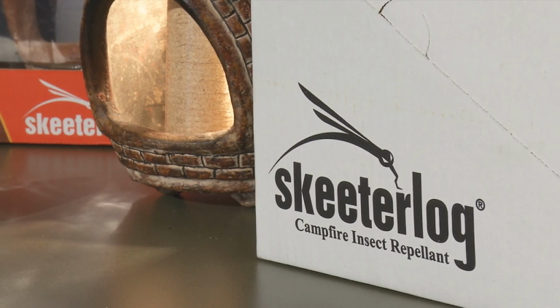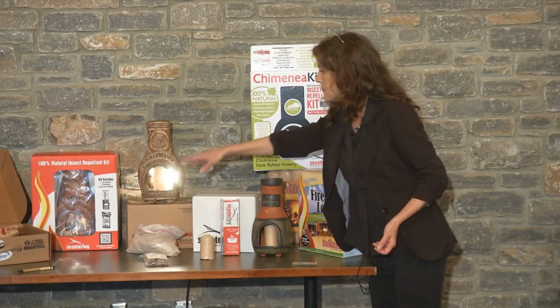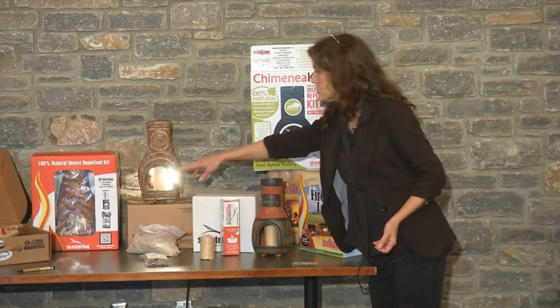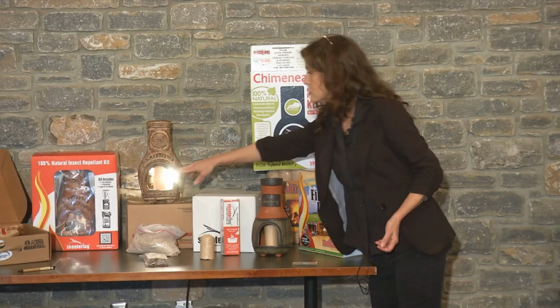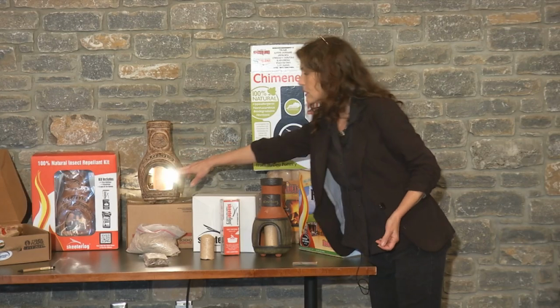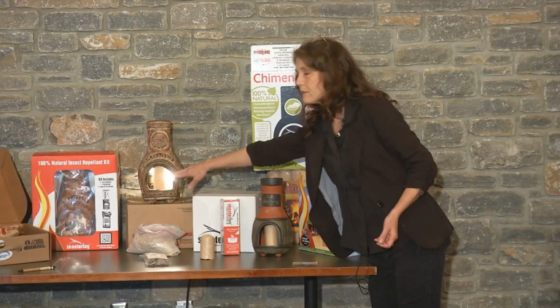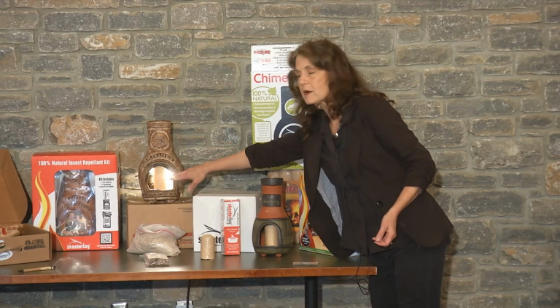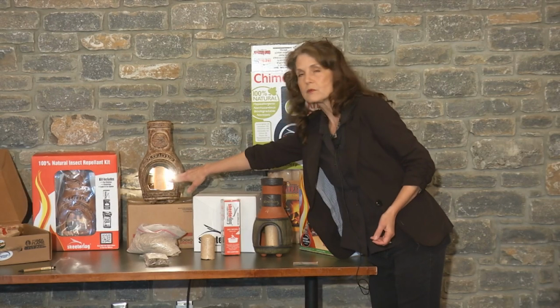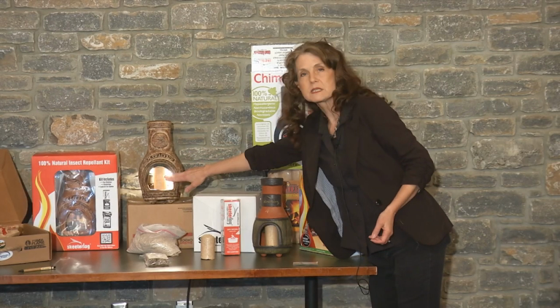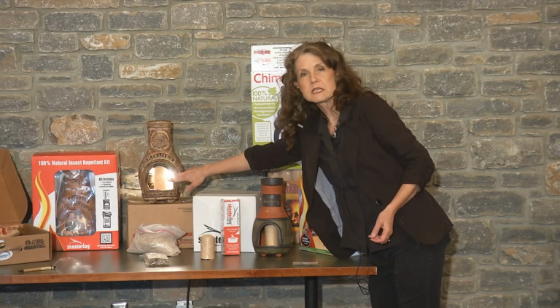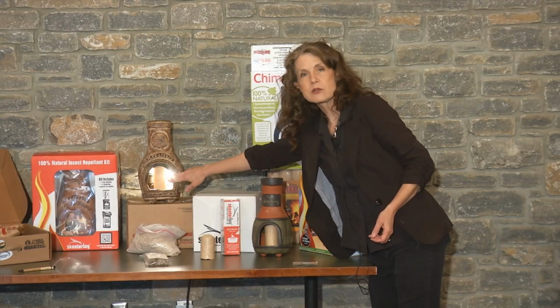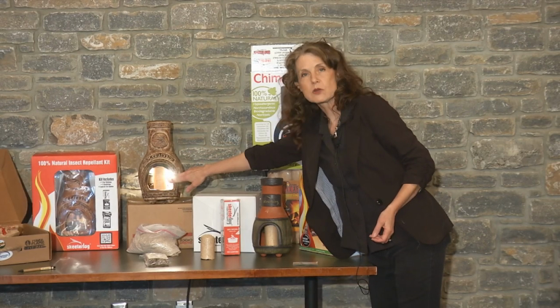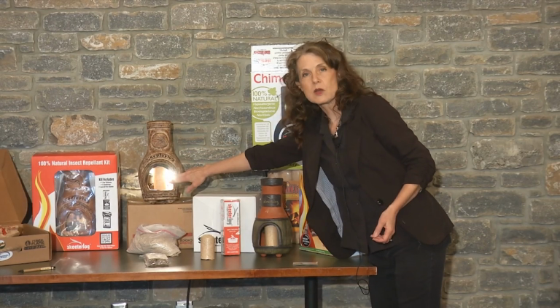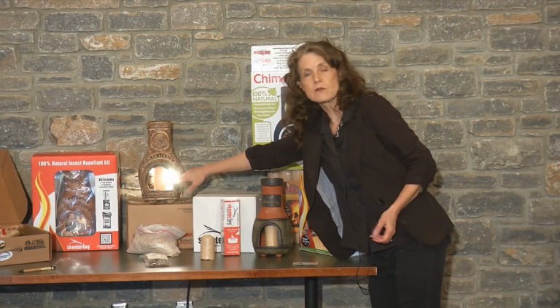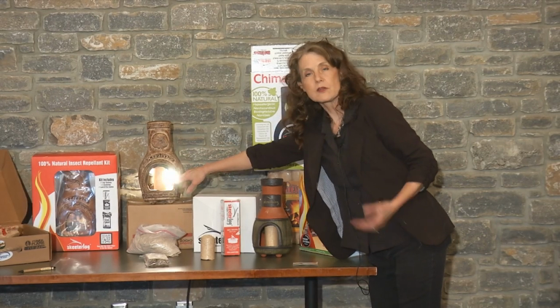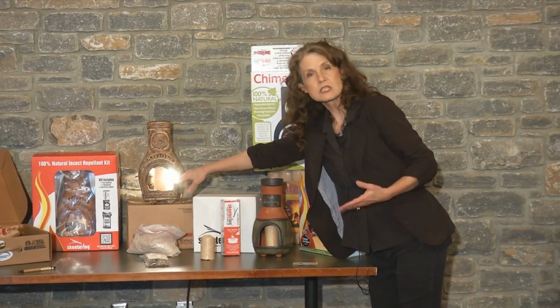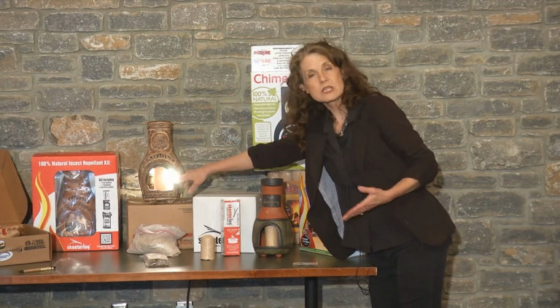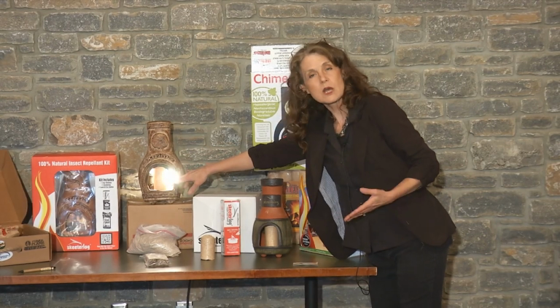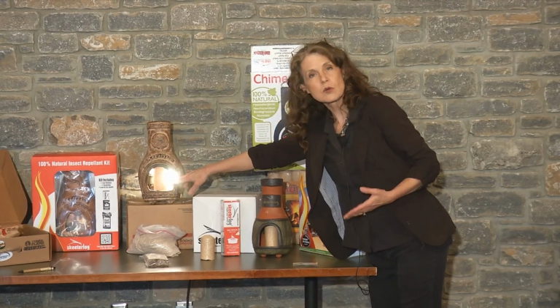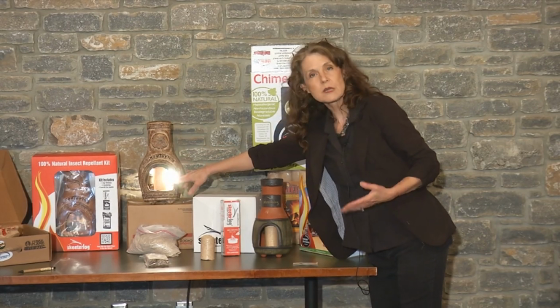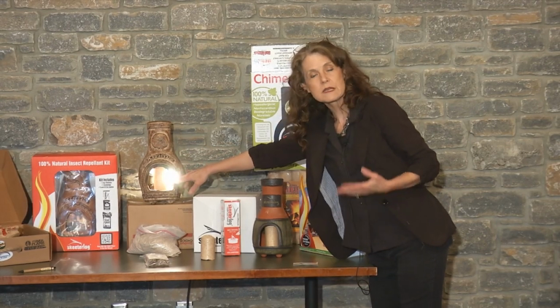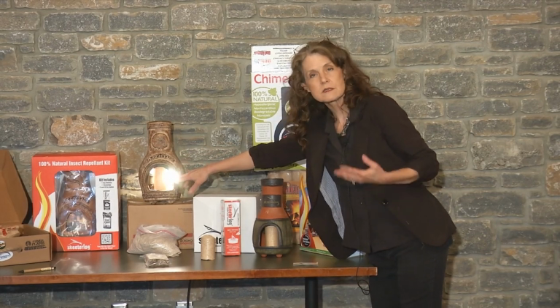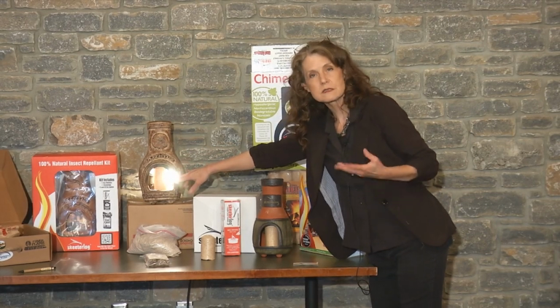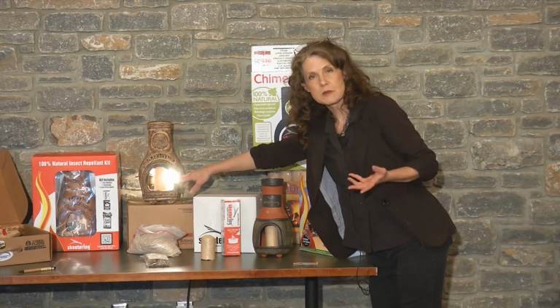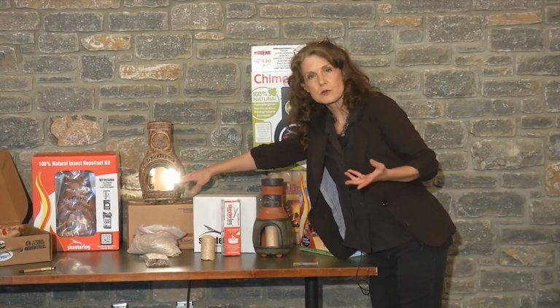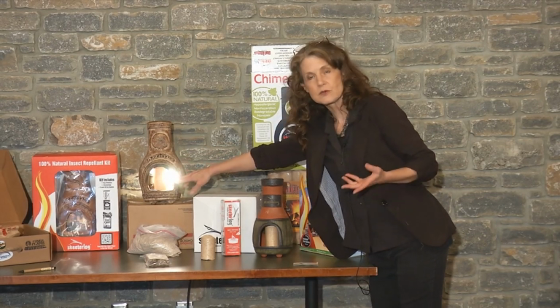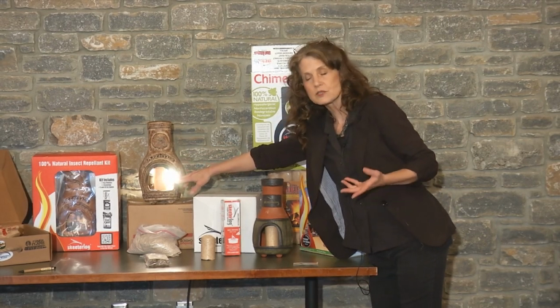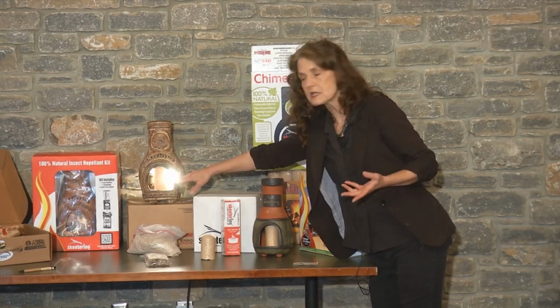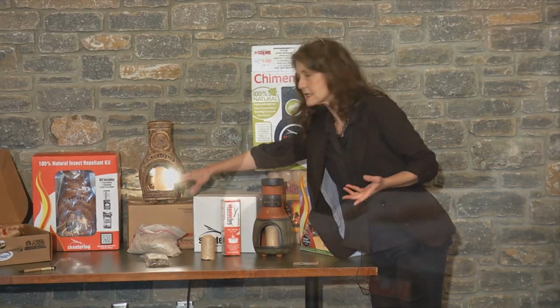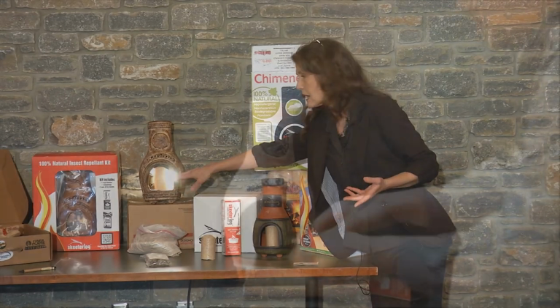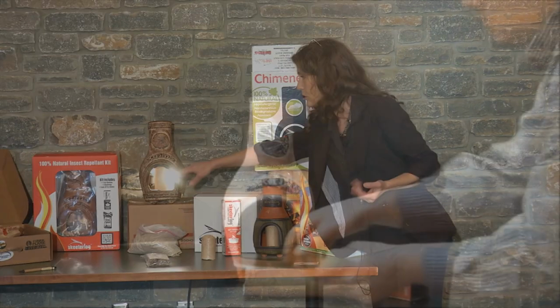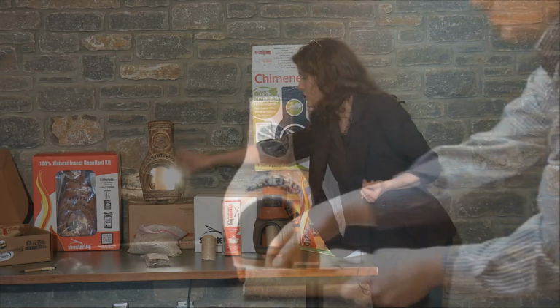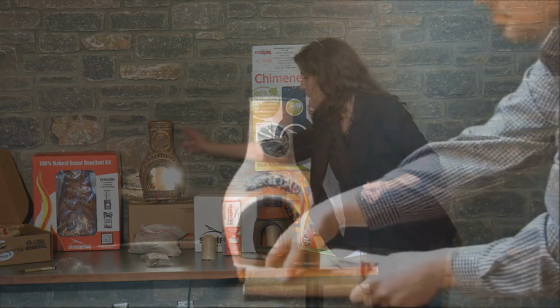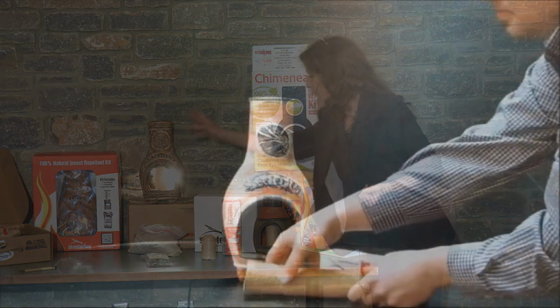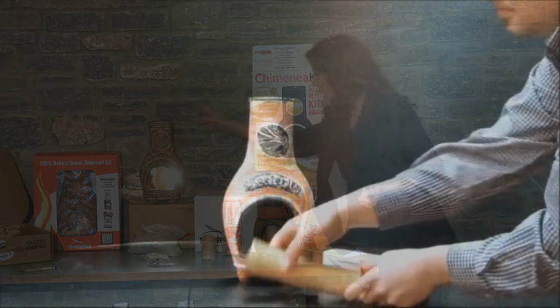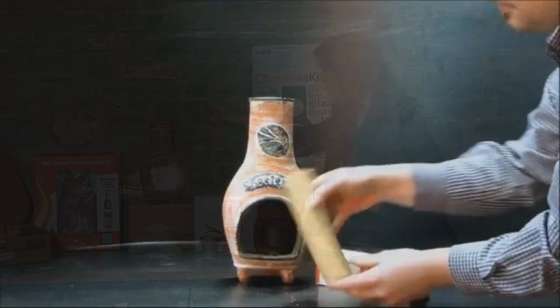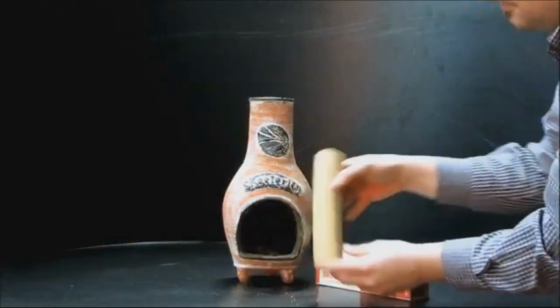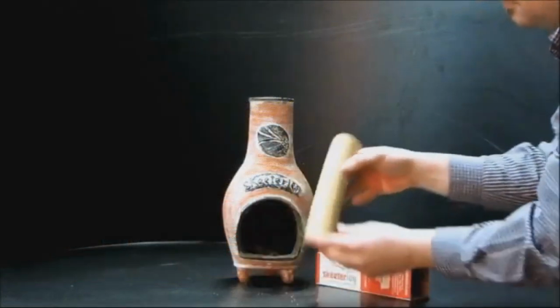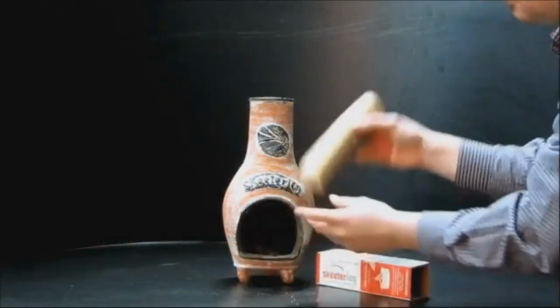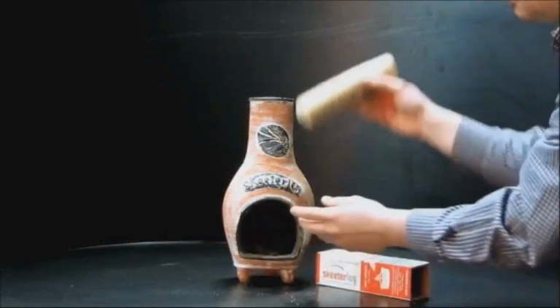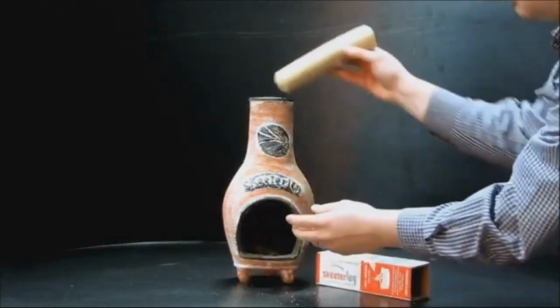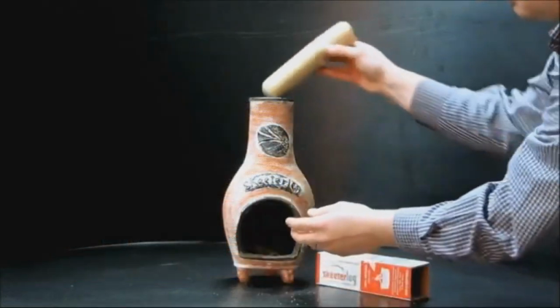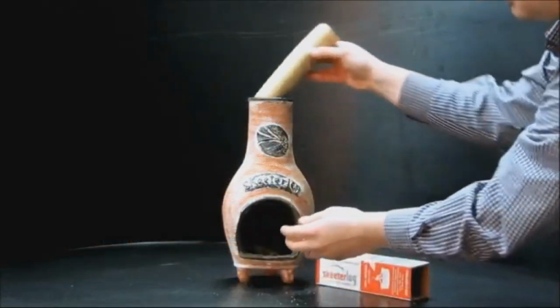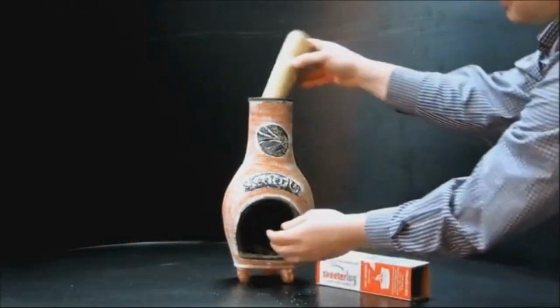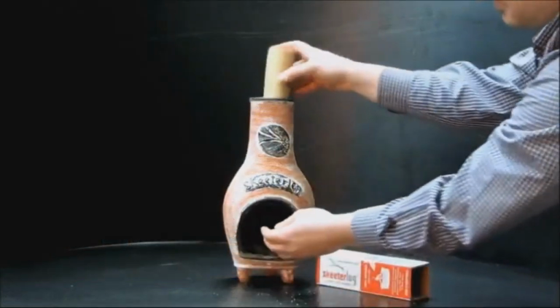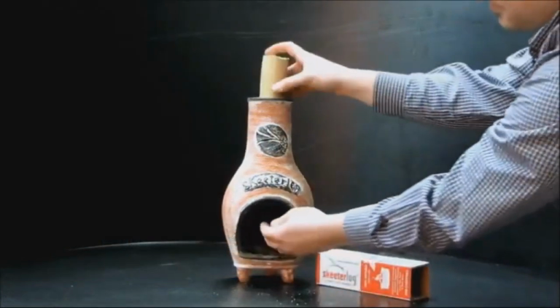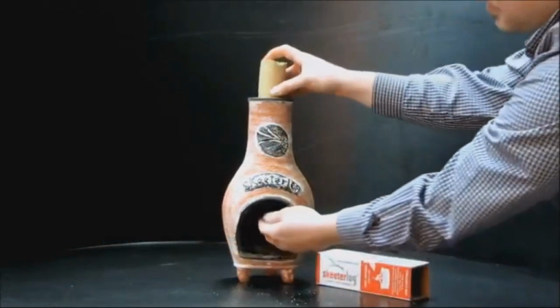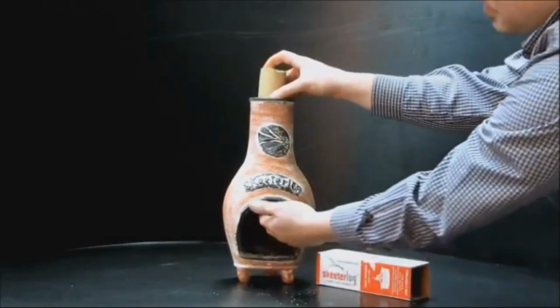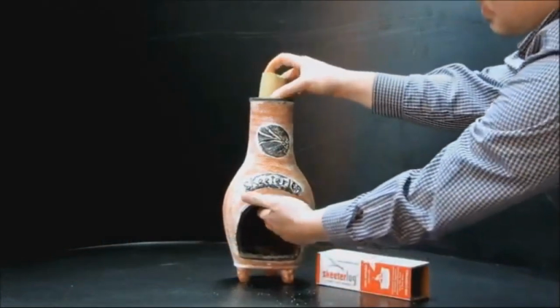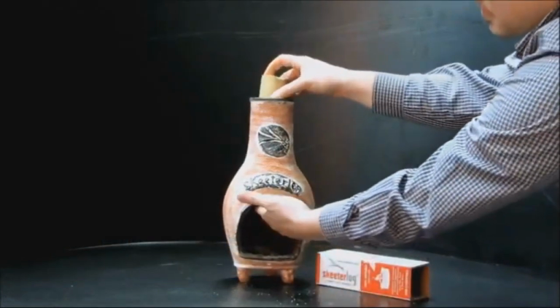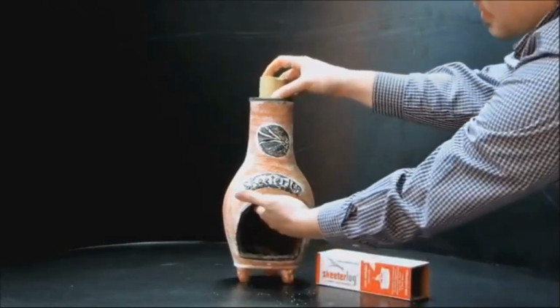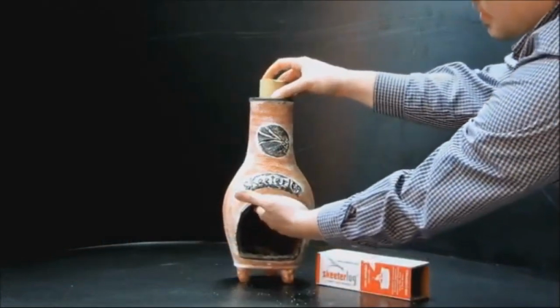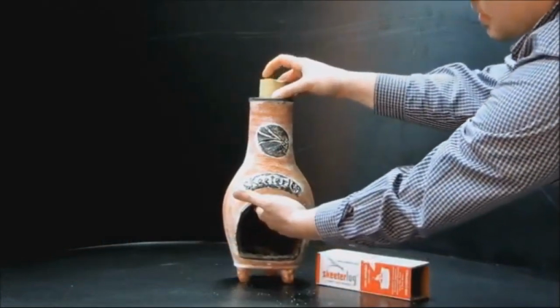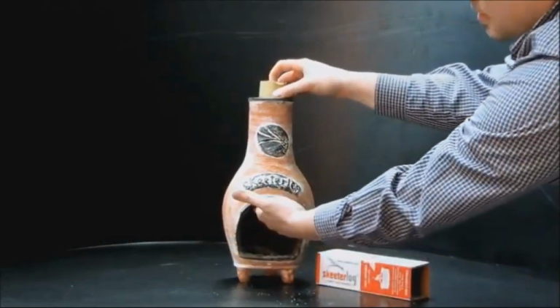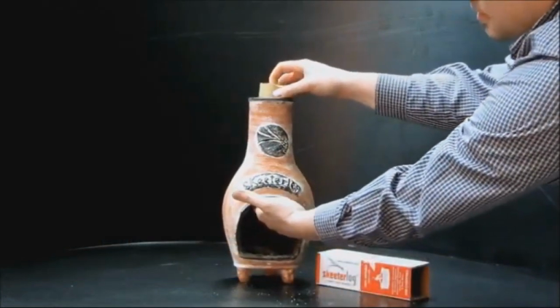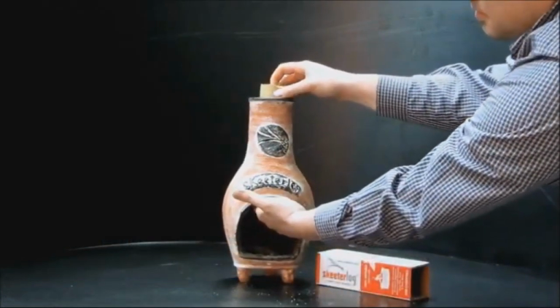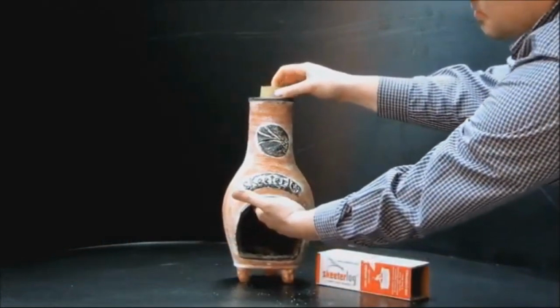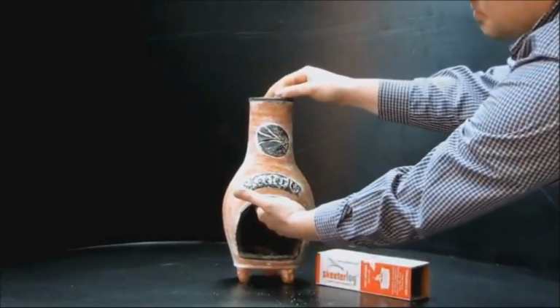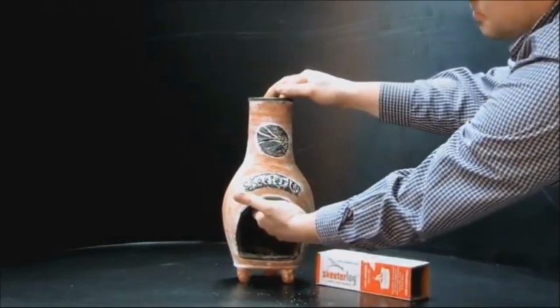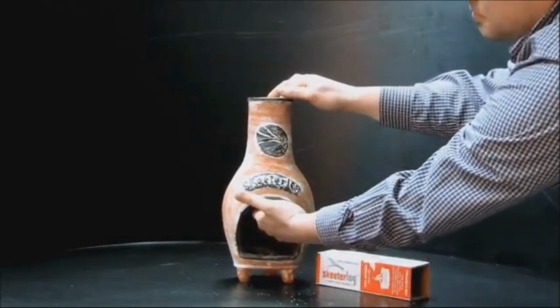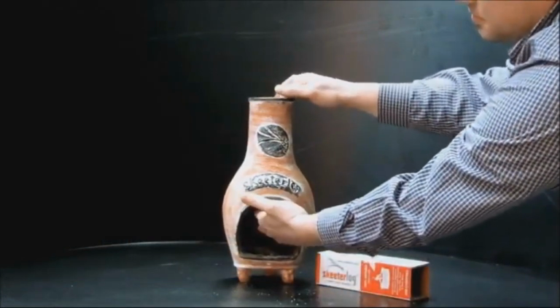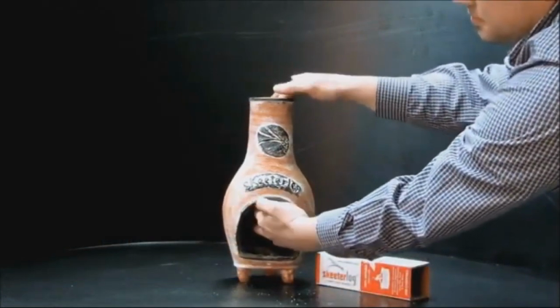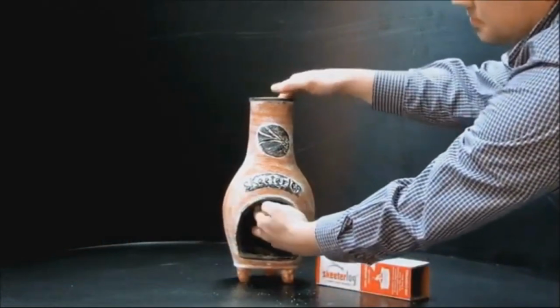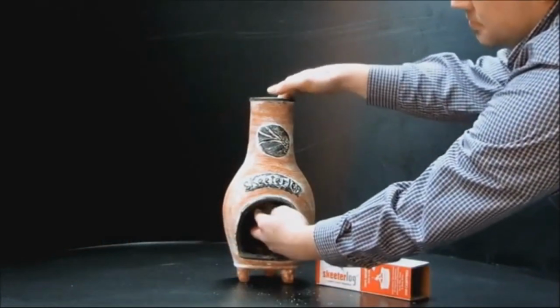You can burn the skeeter log very slowly — it'll smolder for six hours. The chiminea is for sitting on your front porch or your deck and not being eaten by mosquitoes.